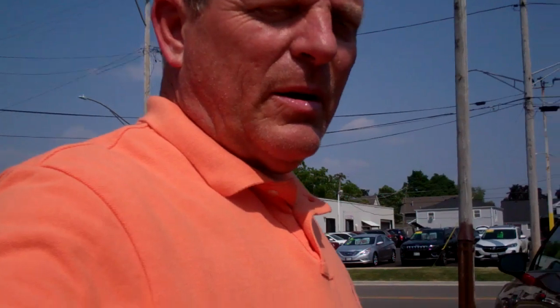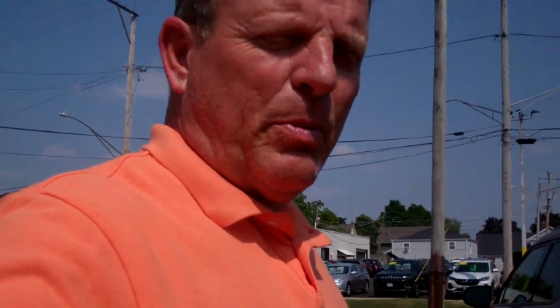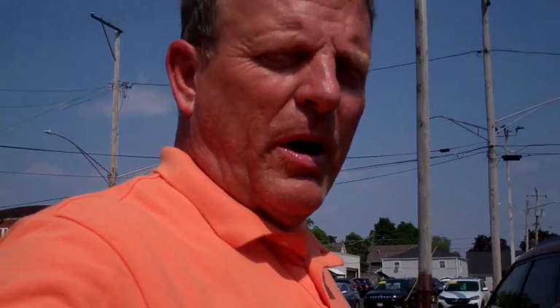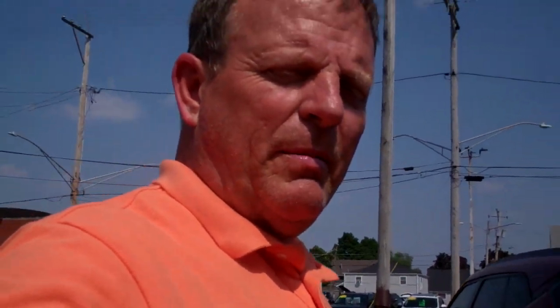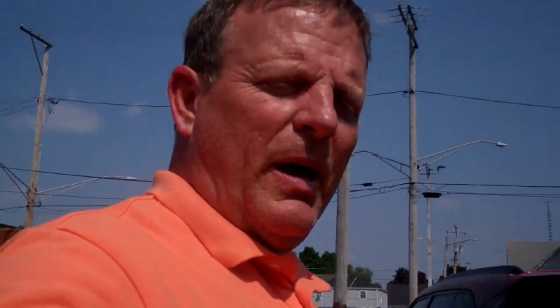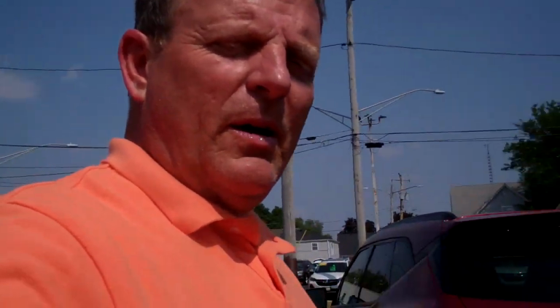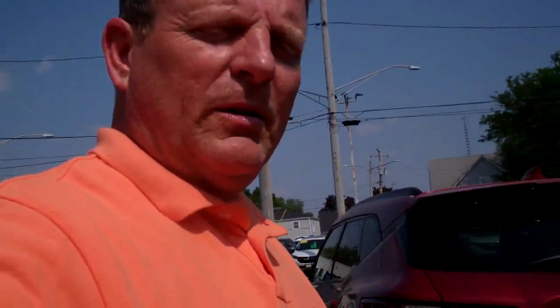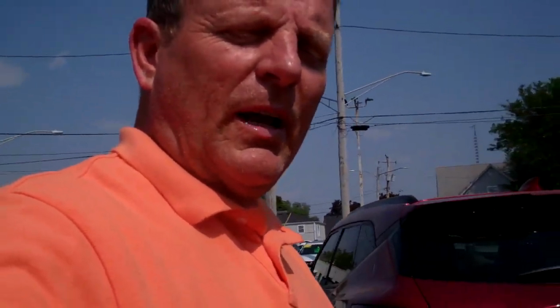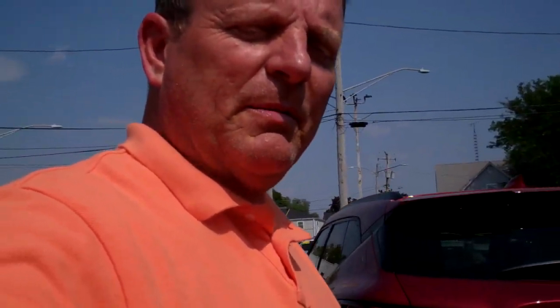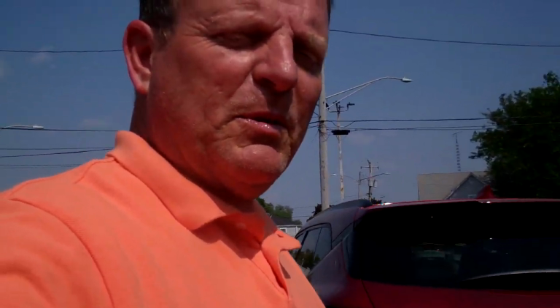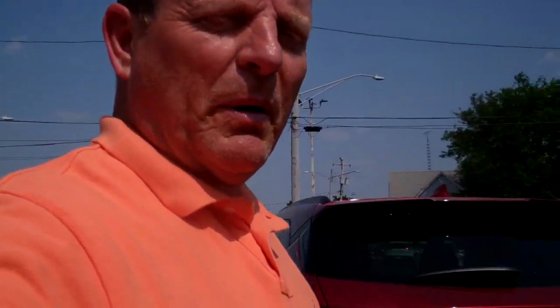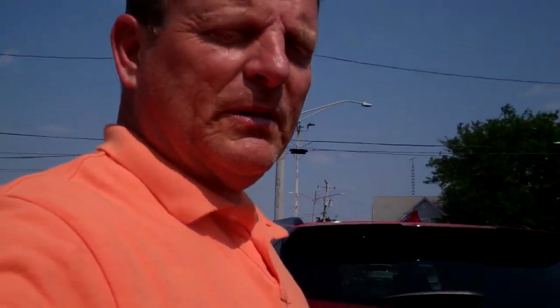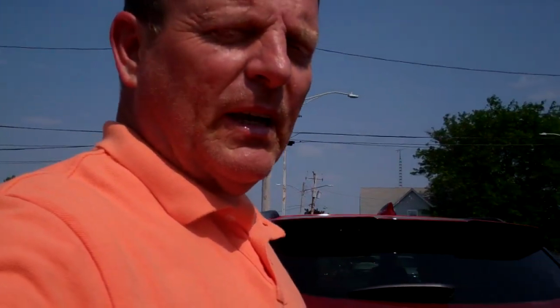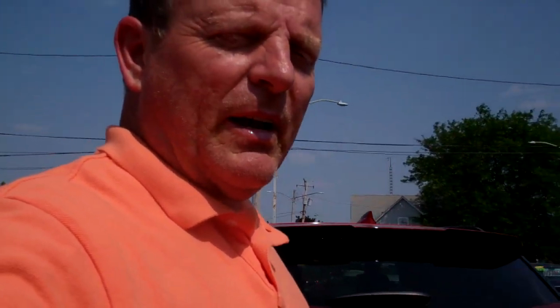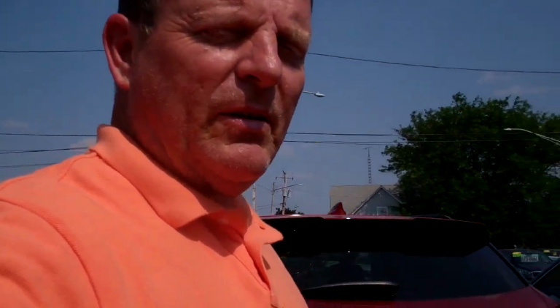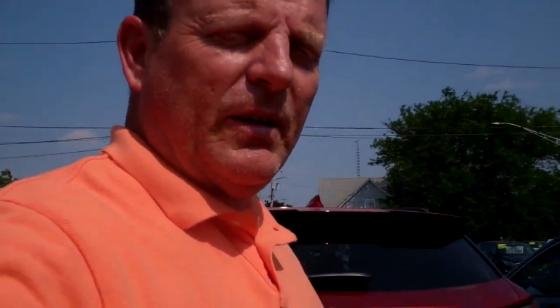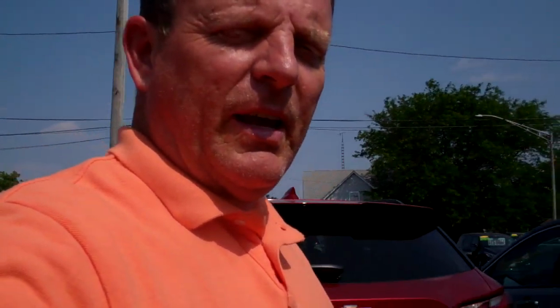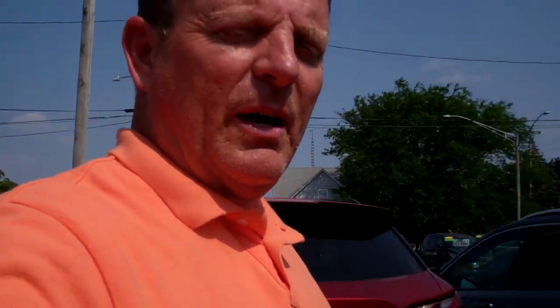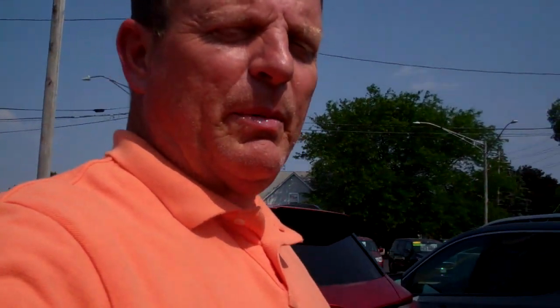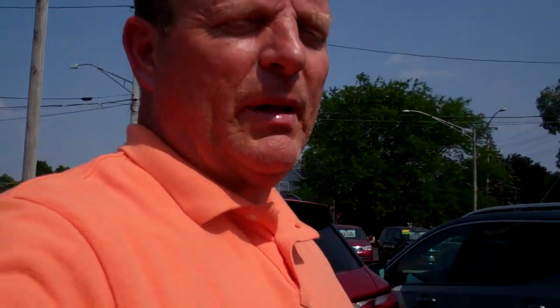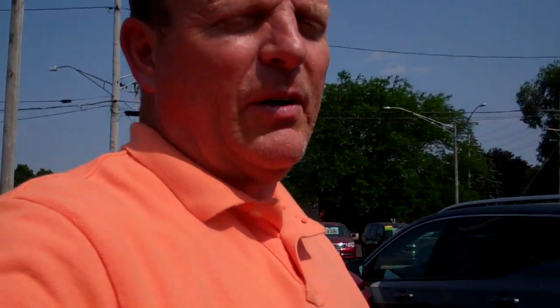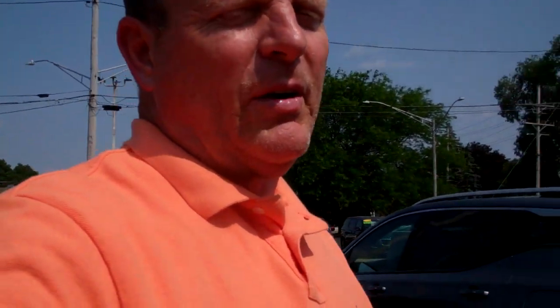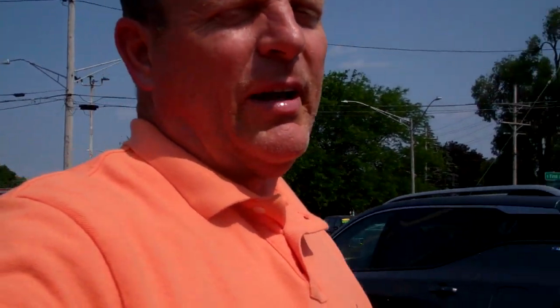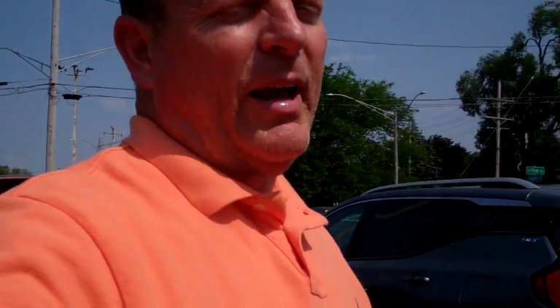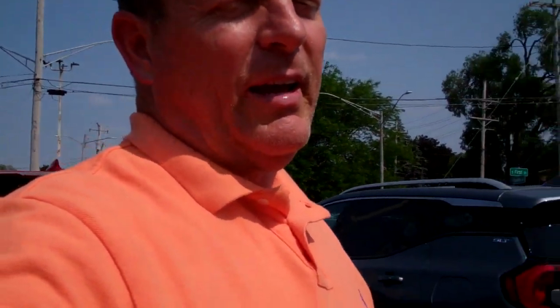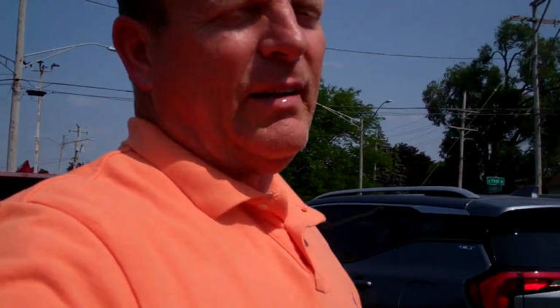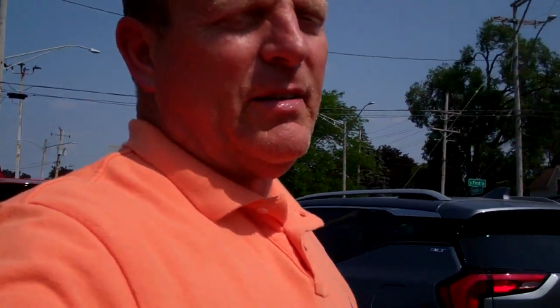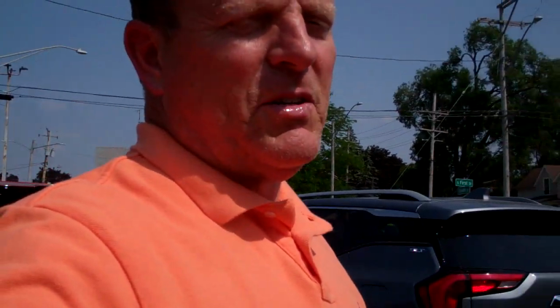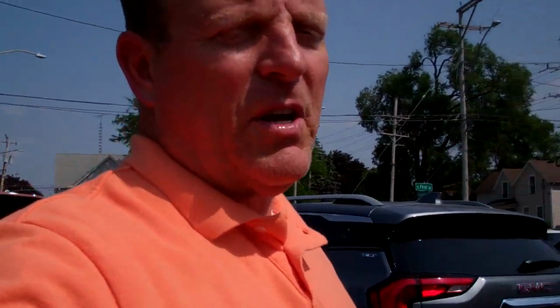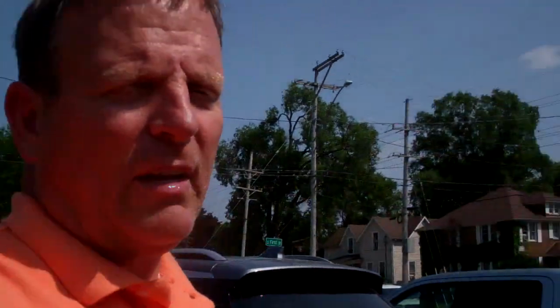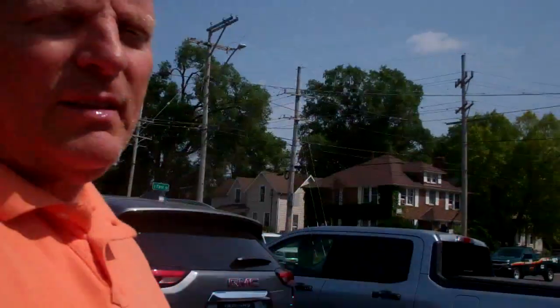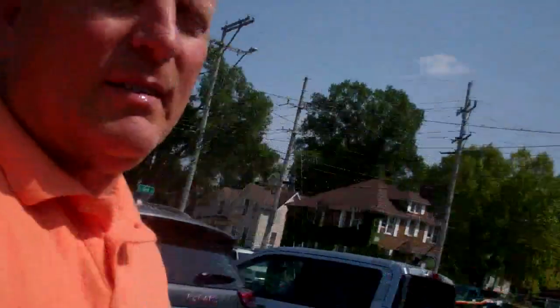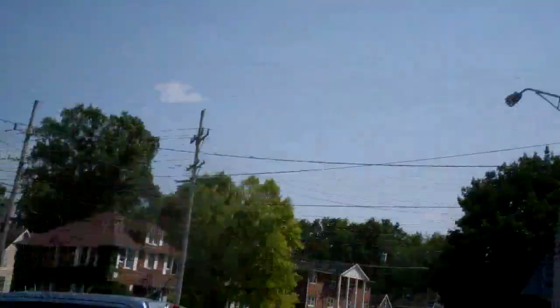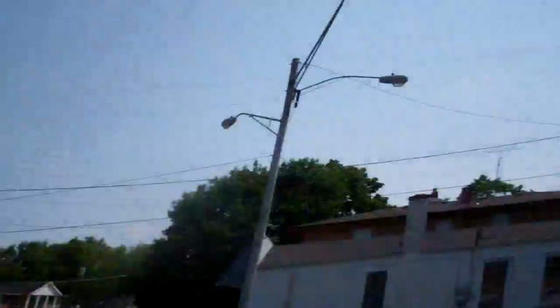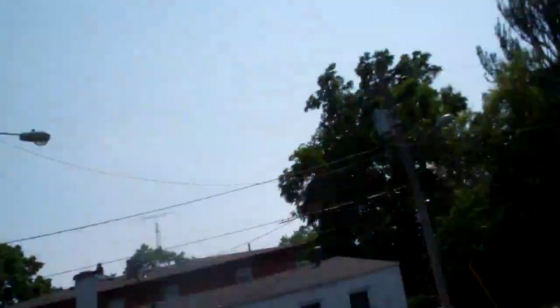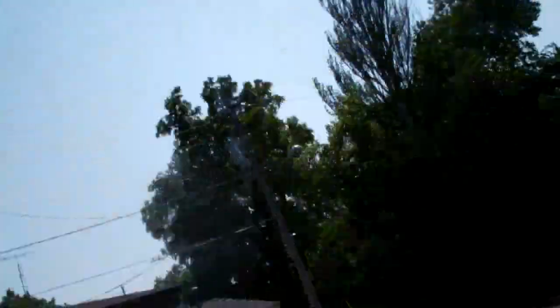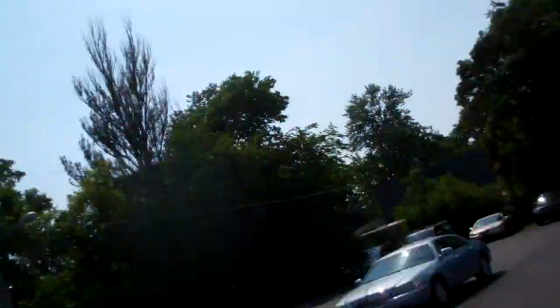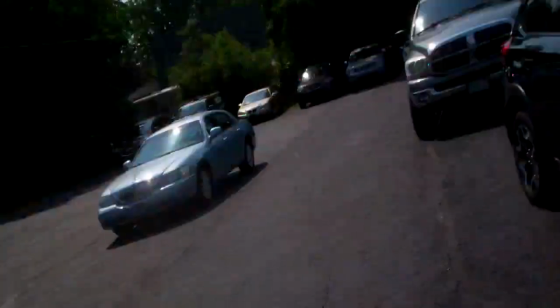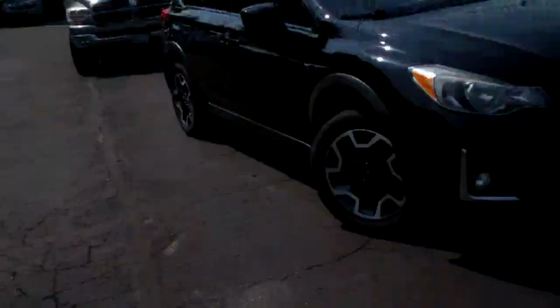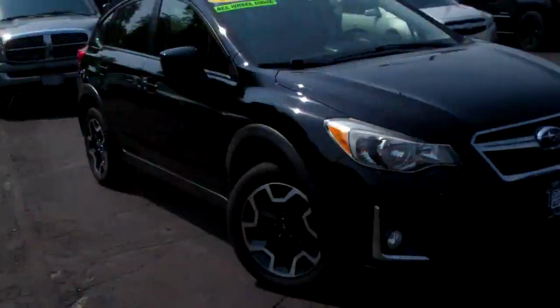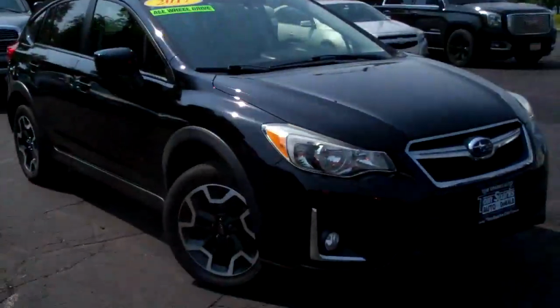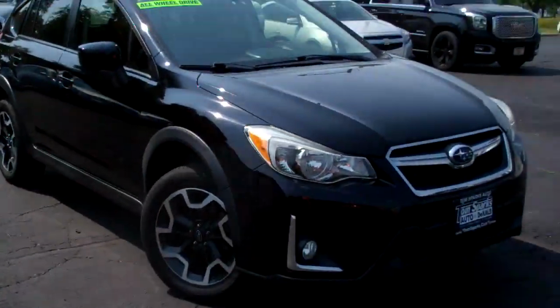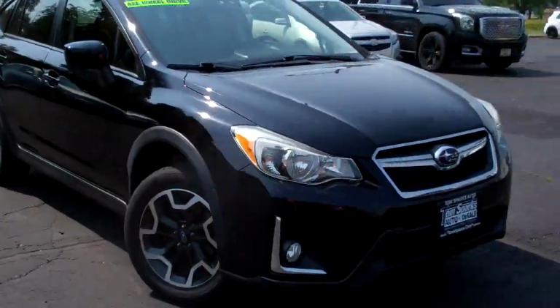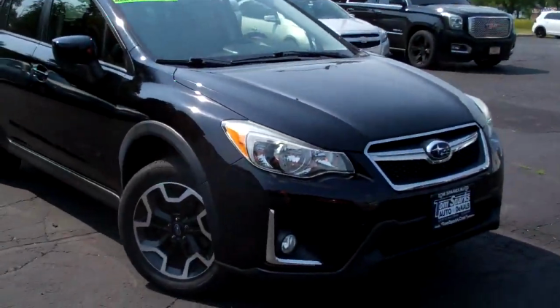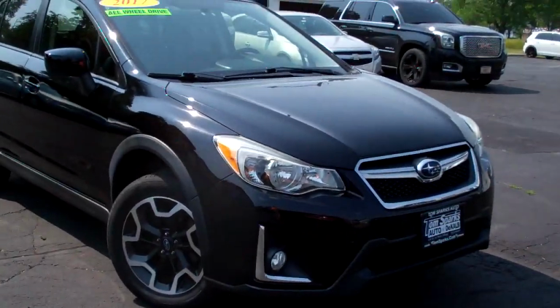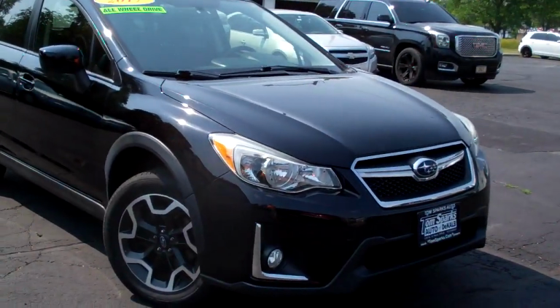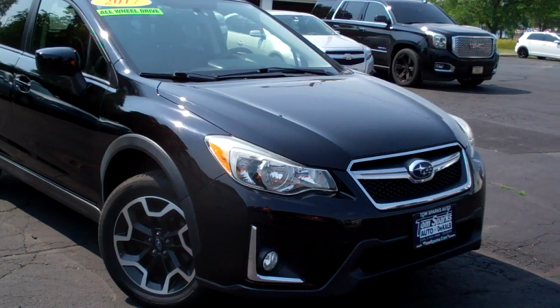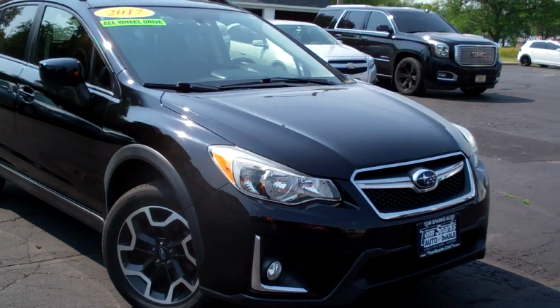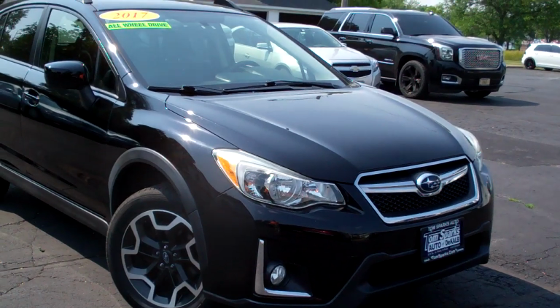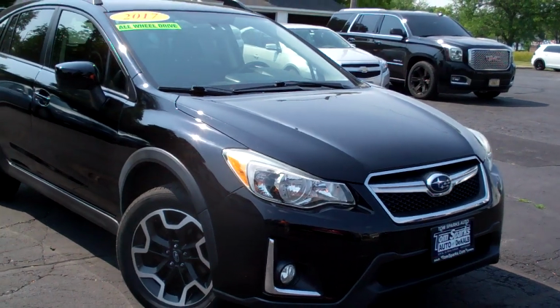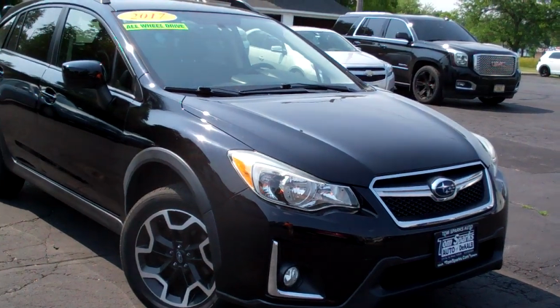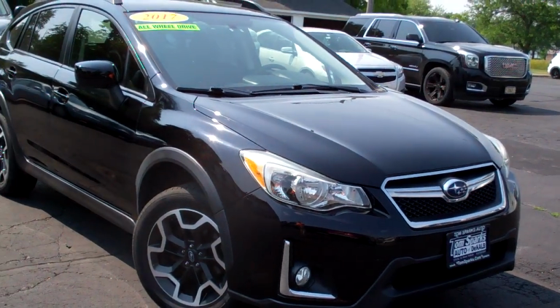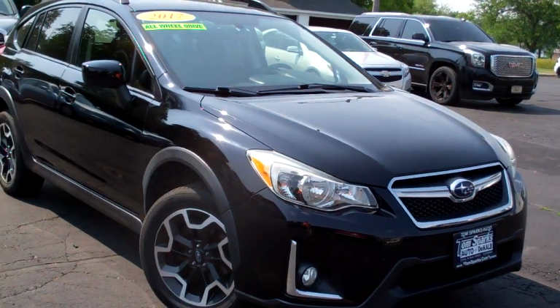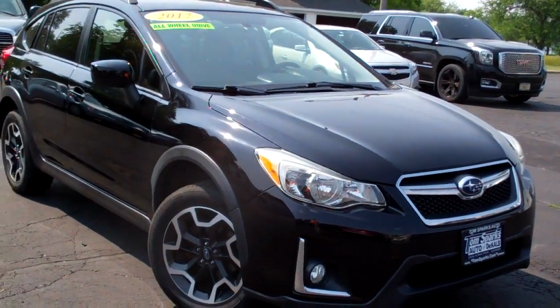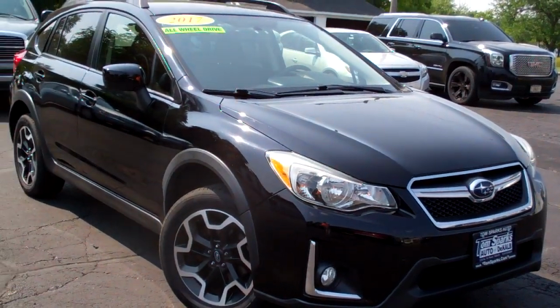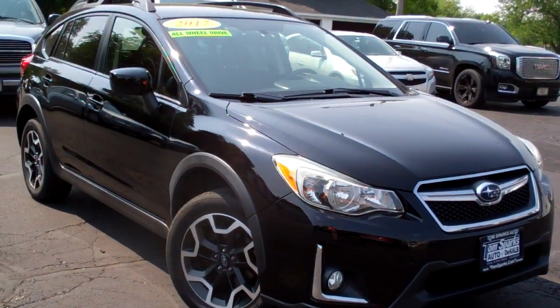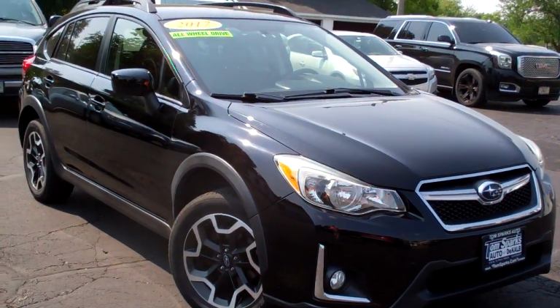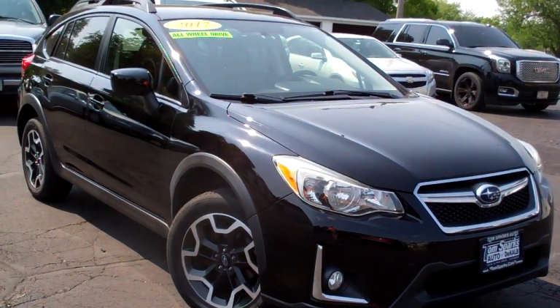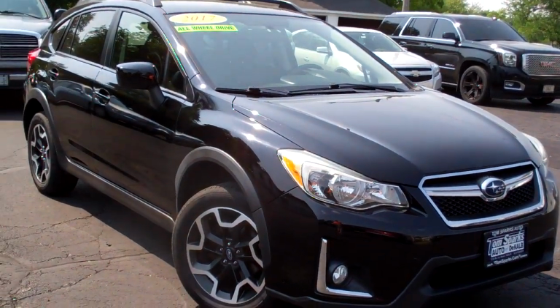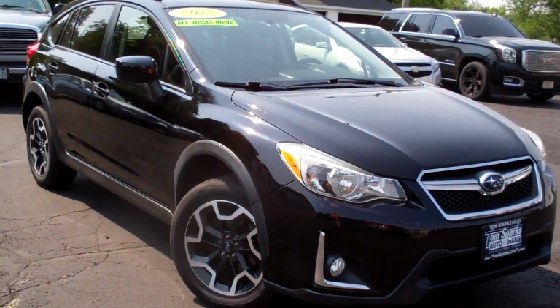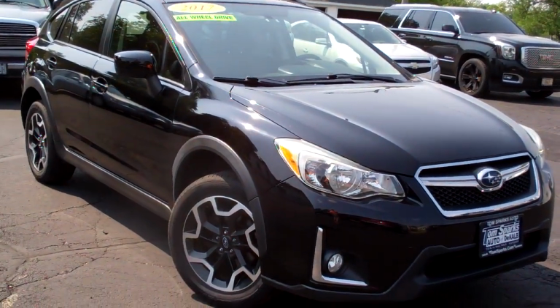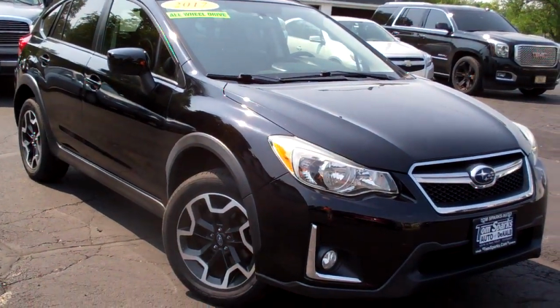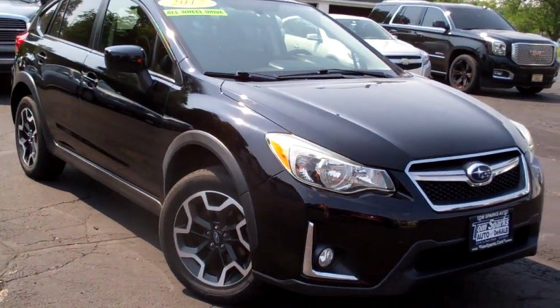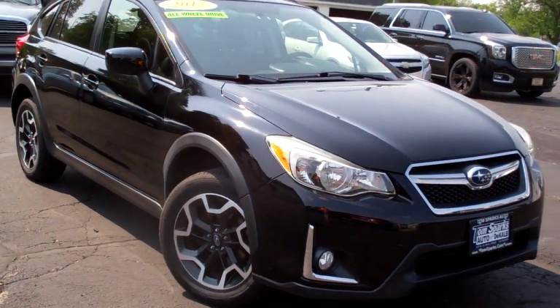Hey there, Brad Mayo, Tom Sparks Auto, DeKalb, Illinois. Hey, check this out — 2017 Subaru Outback.